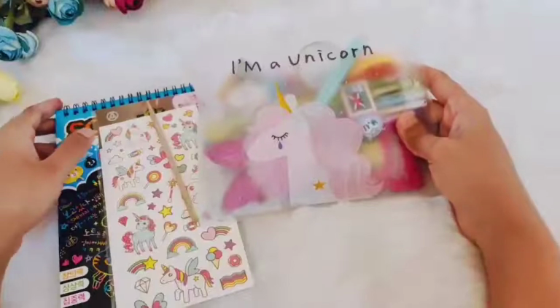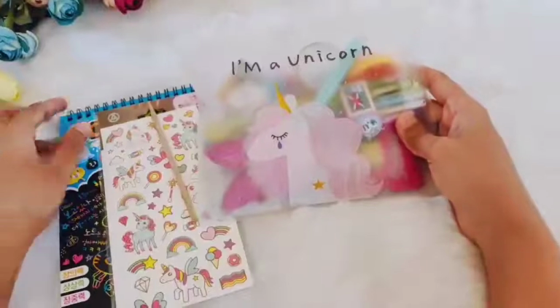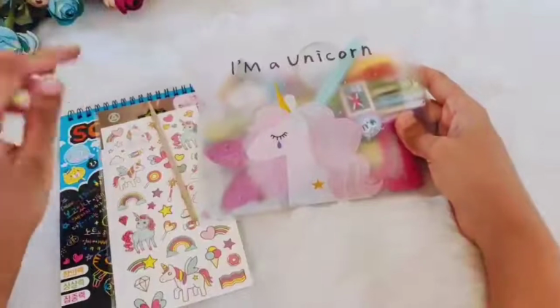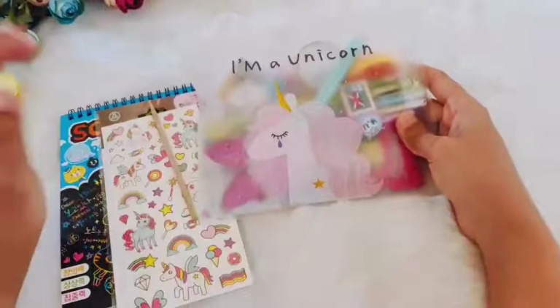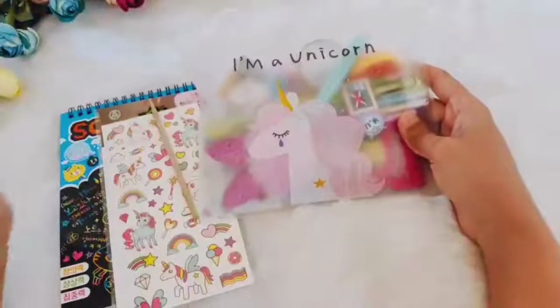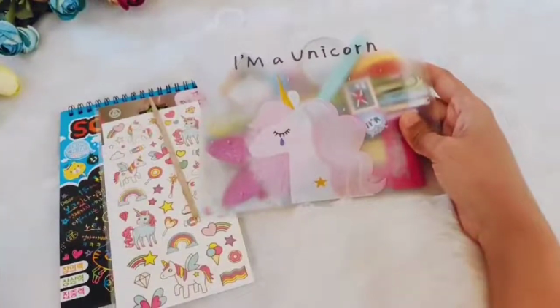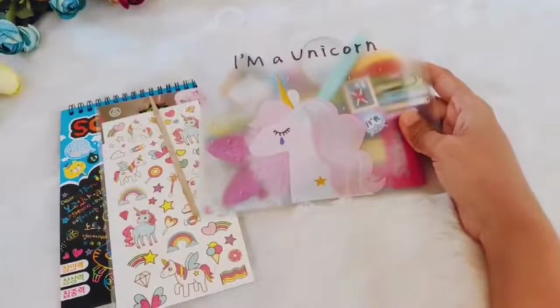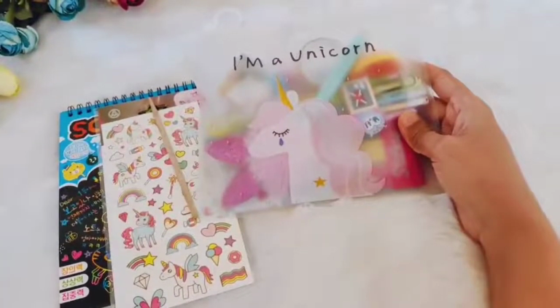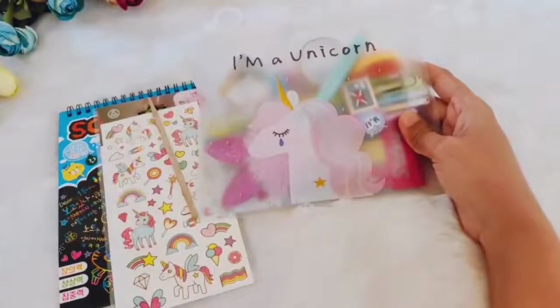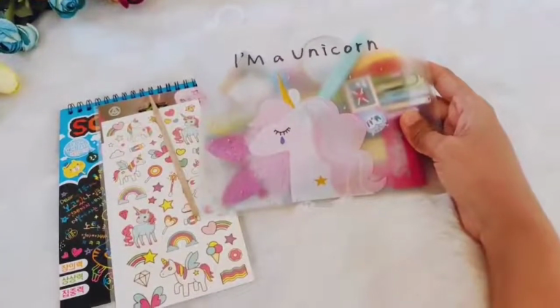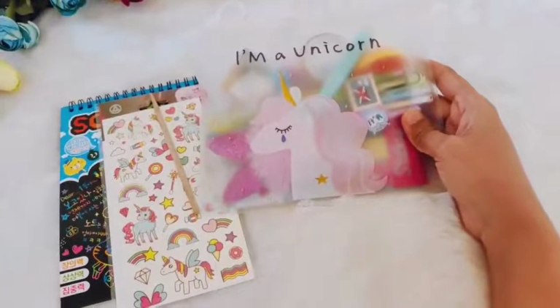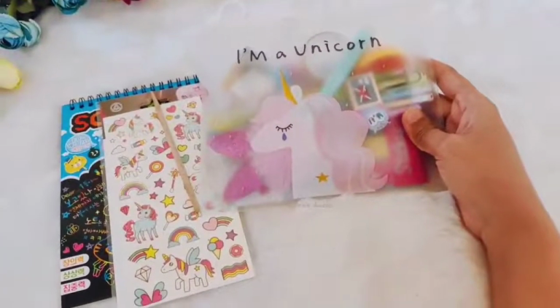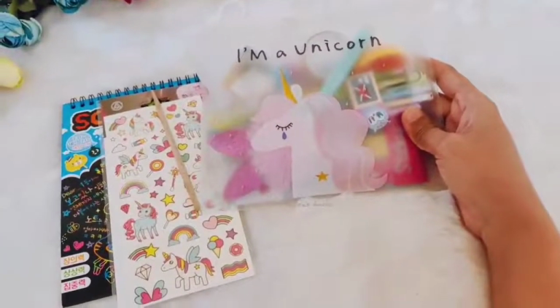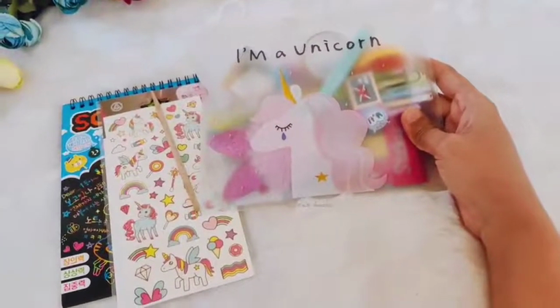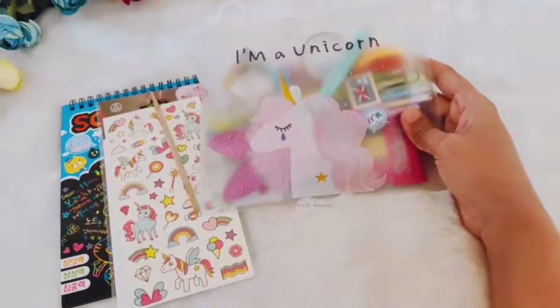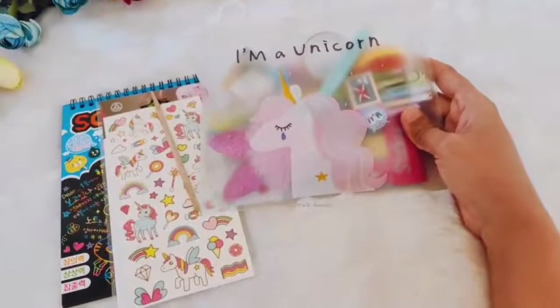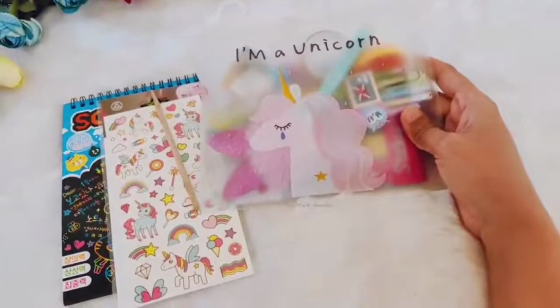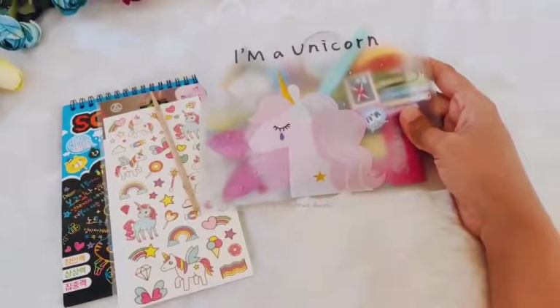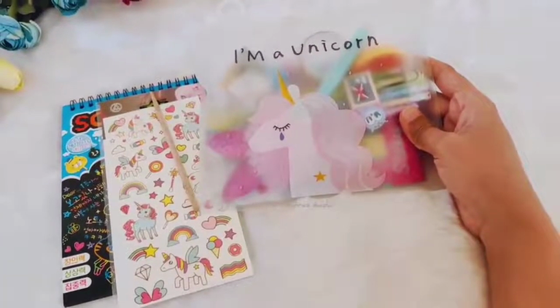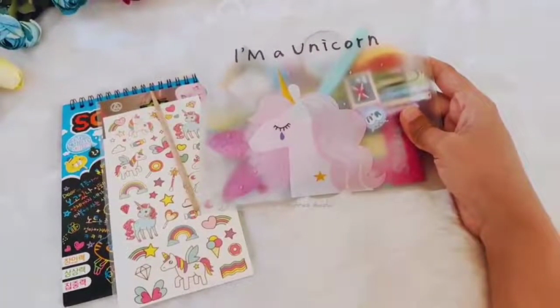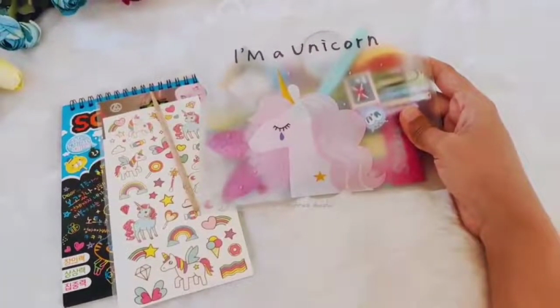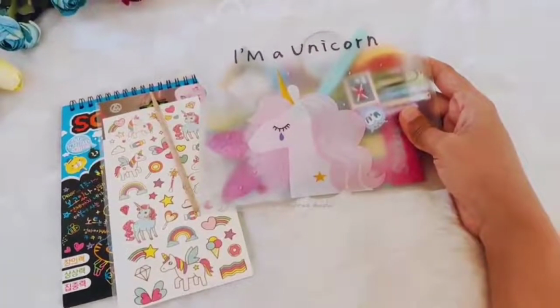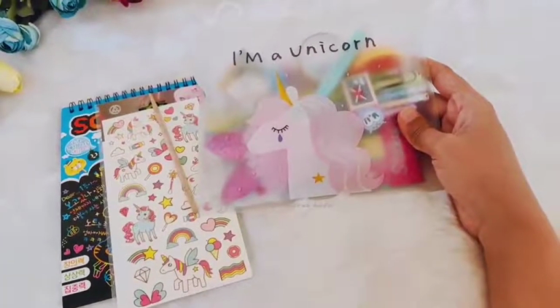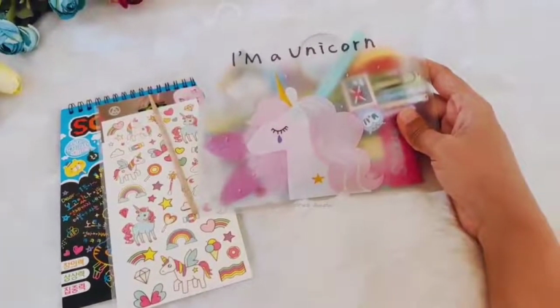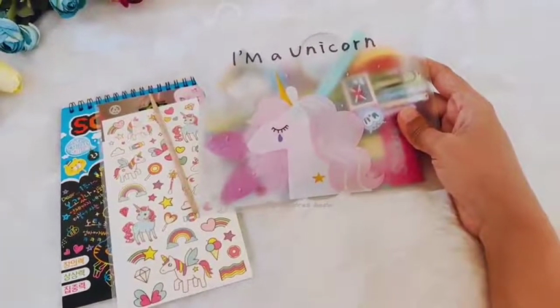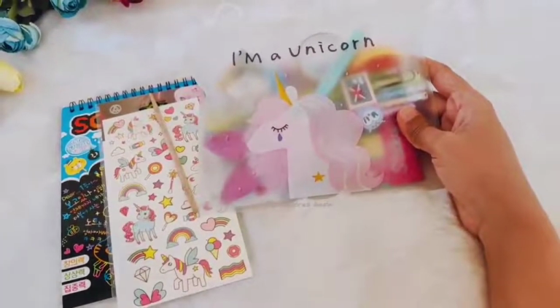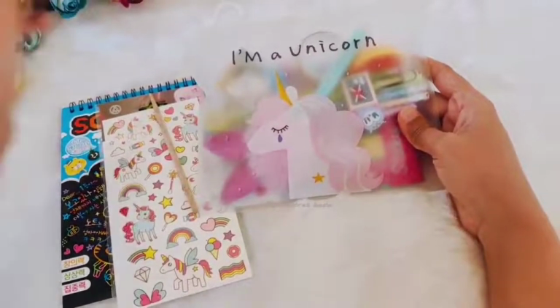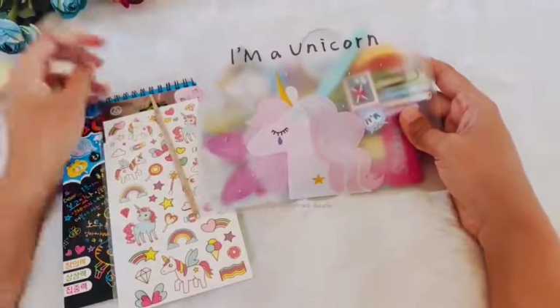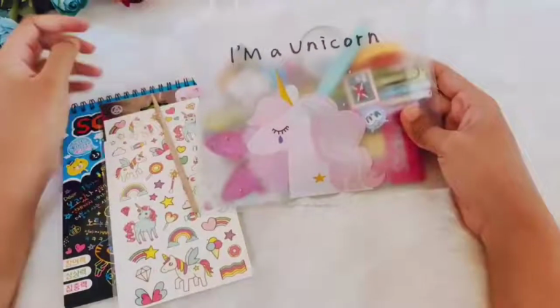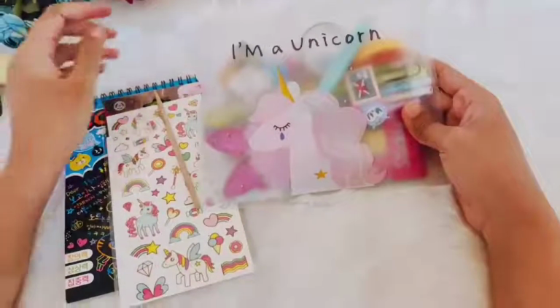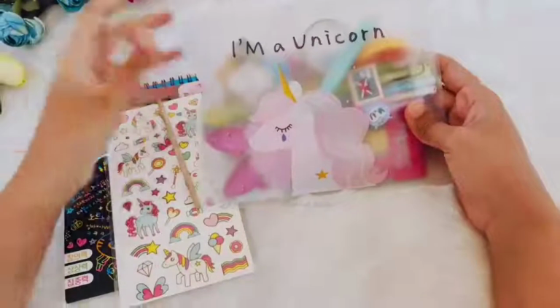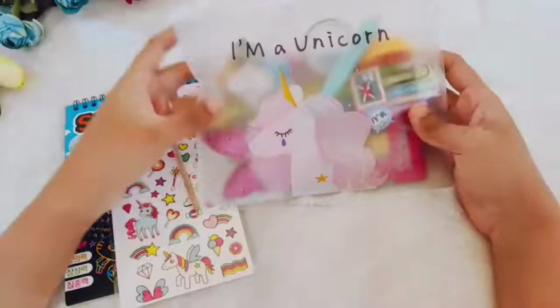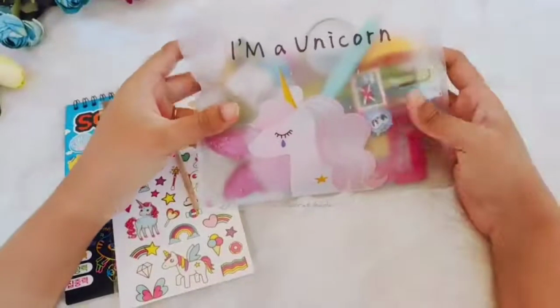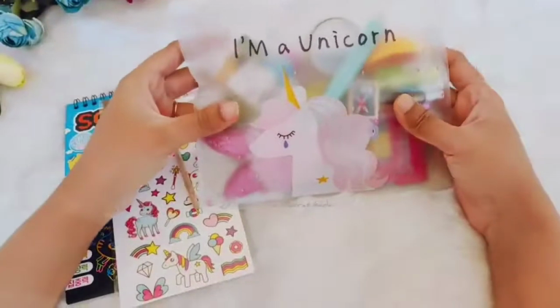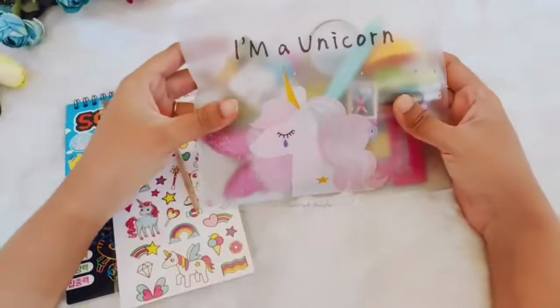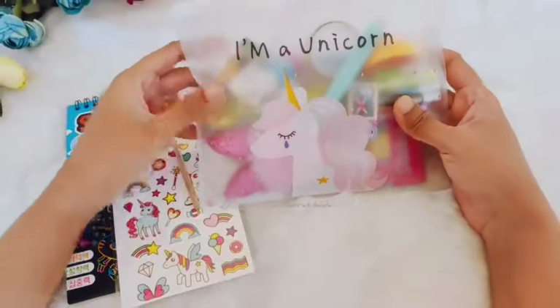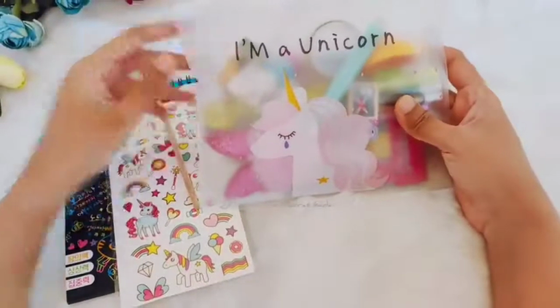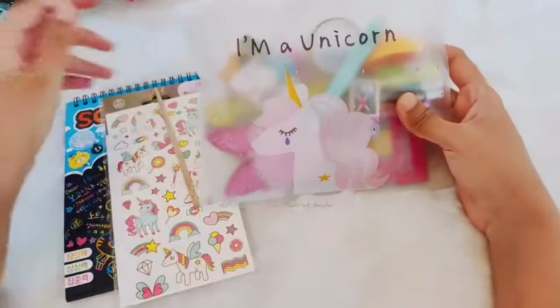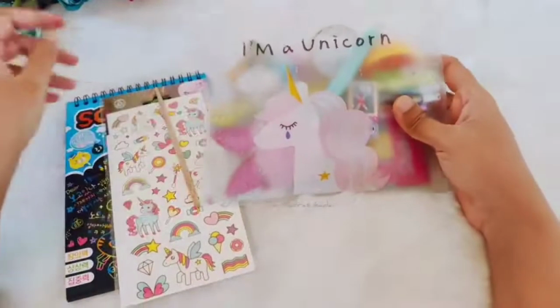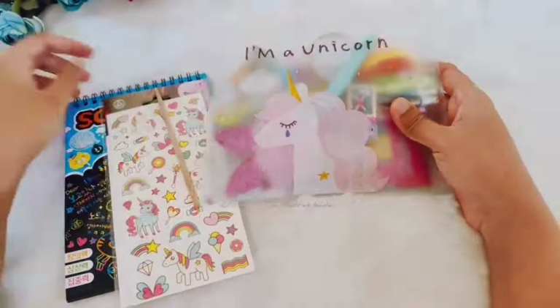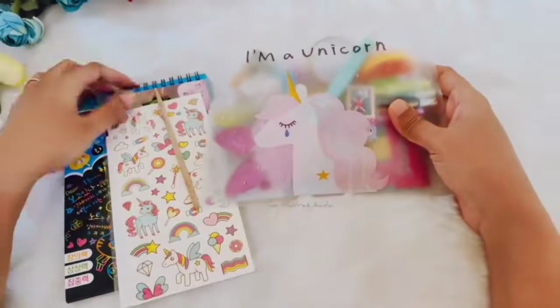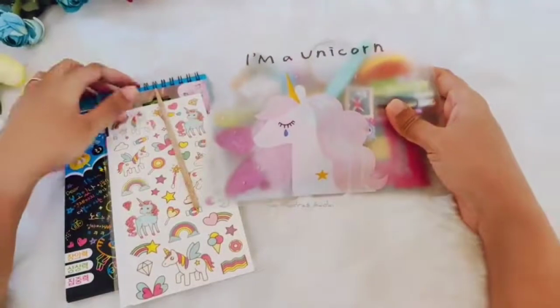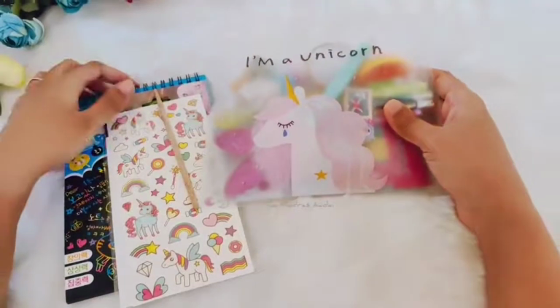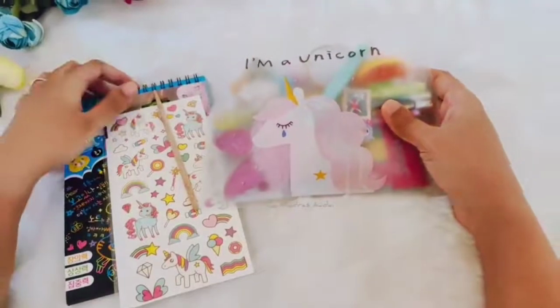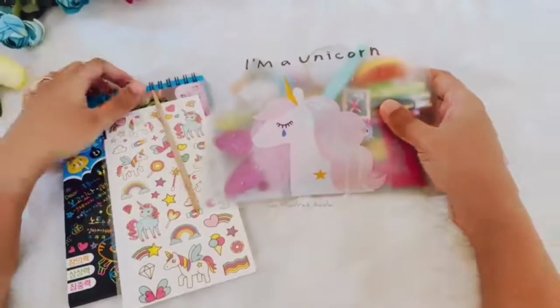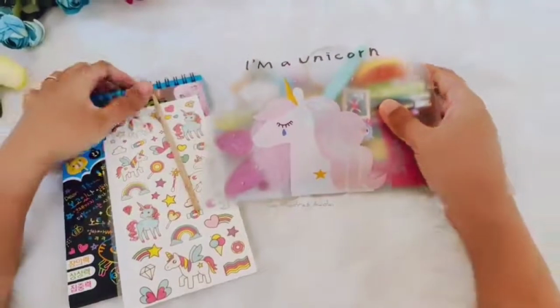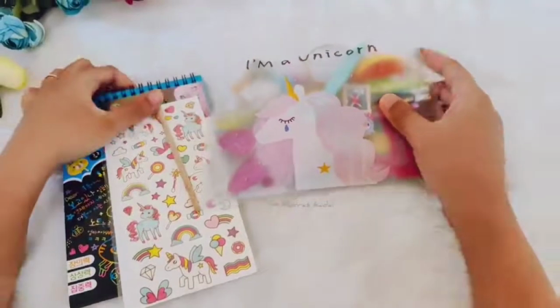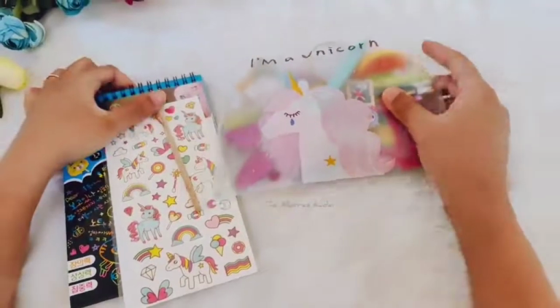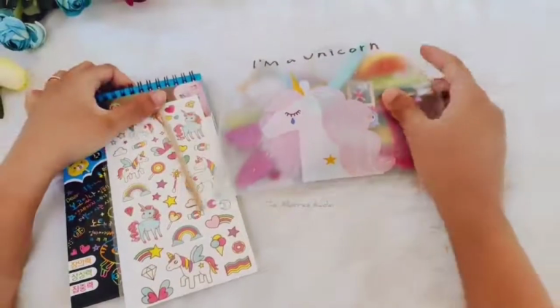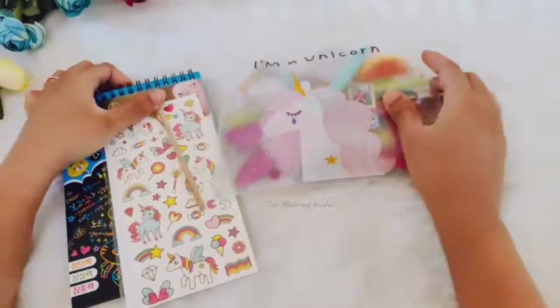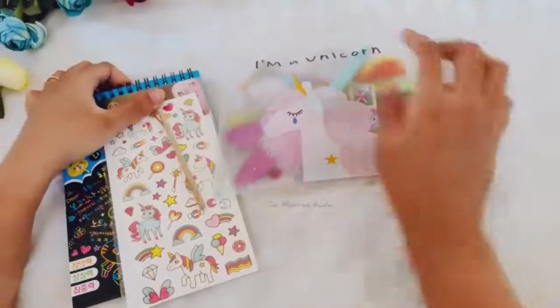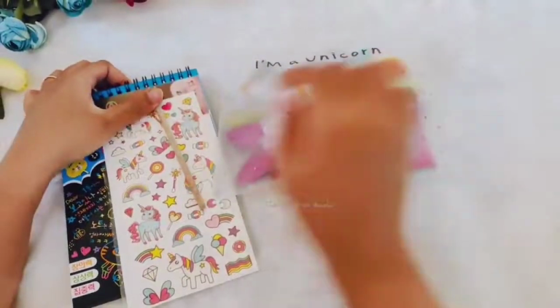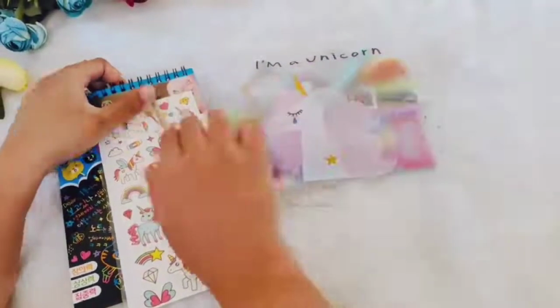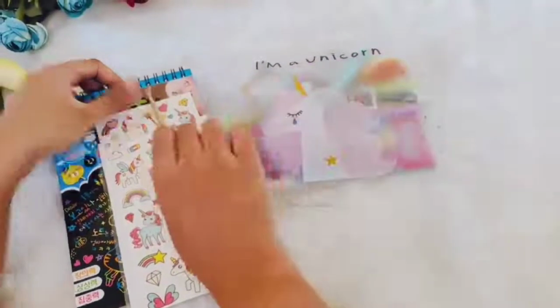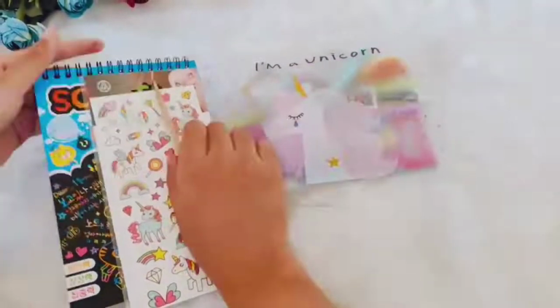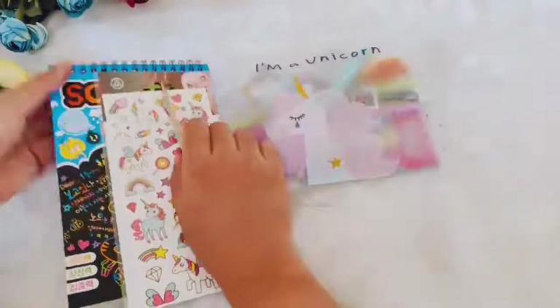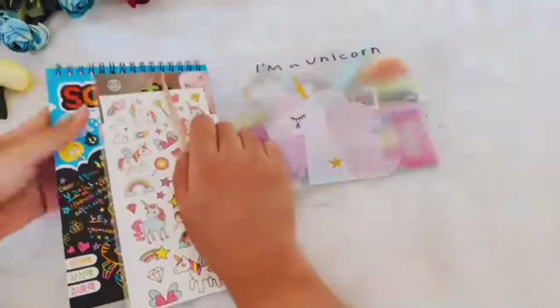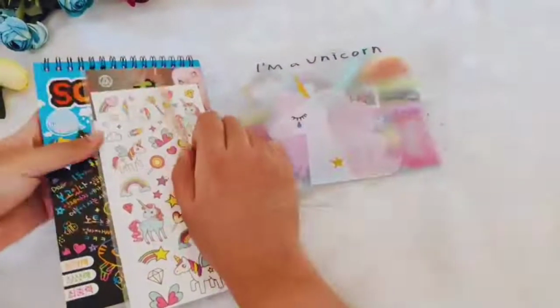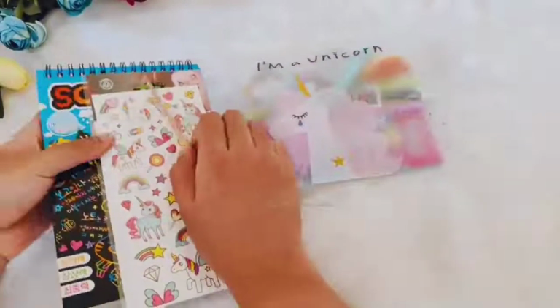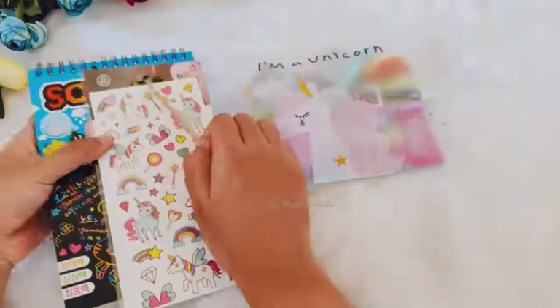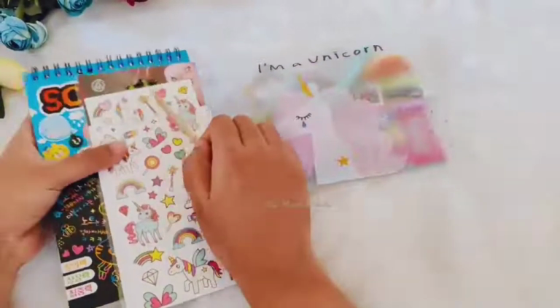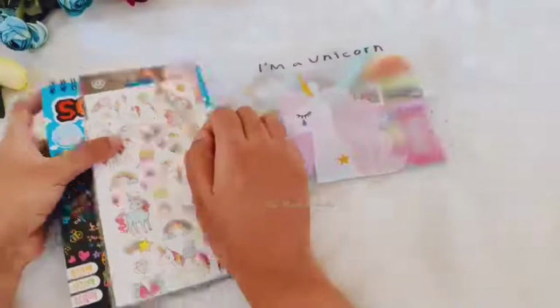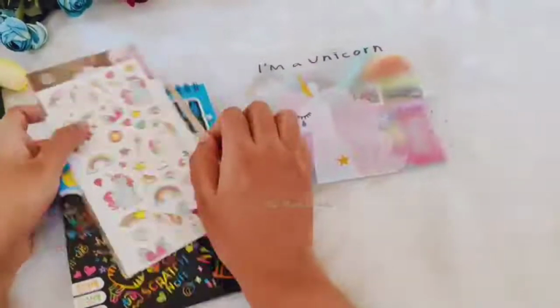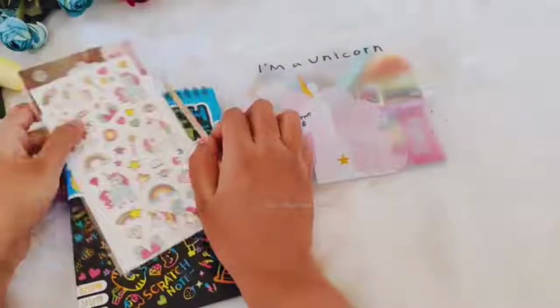Hello guys, today we are going to launch a stationary combo with this cute folder. I will quickly explain the products.